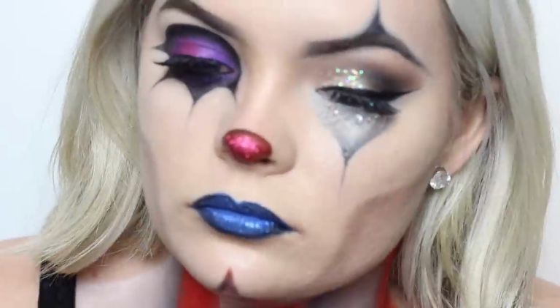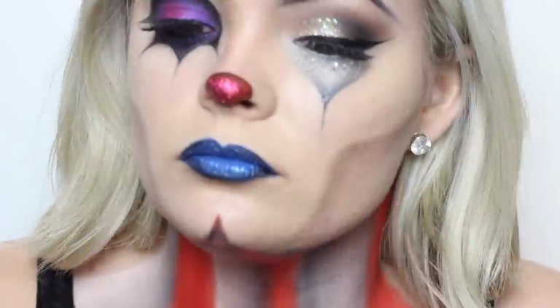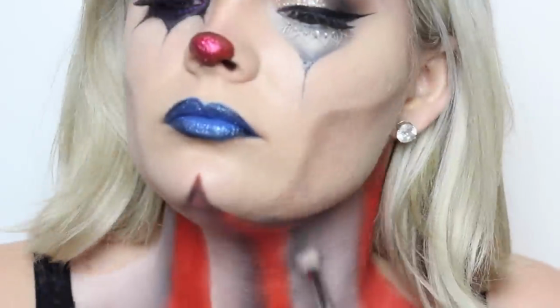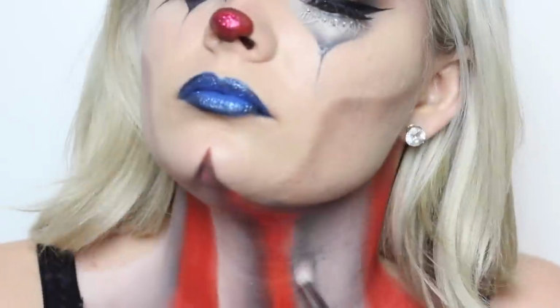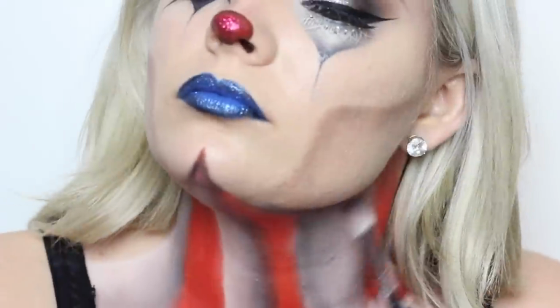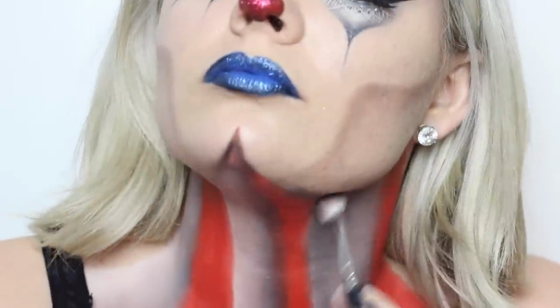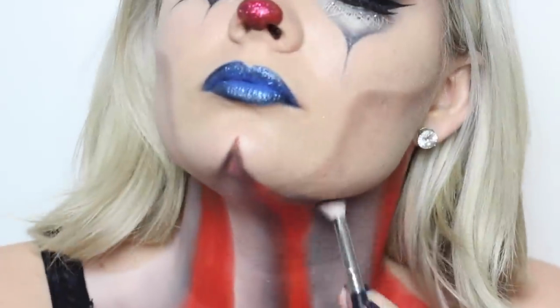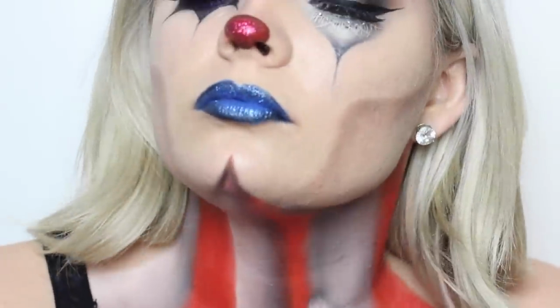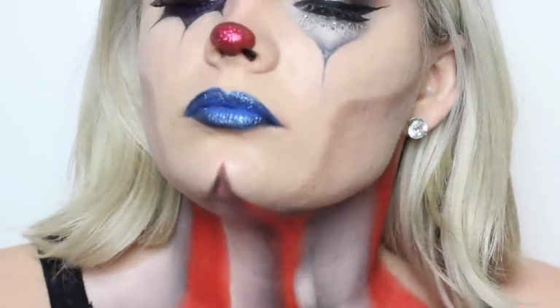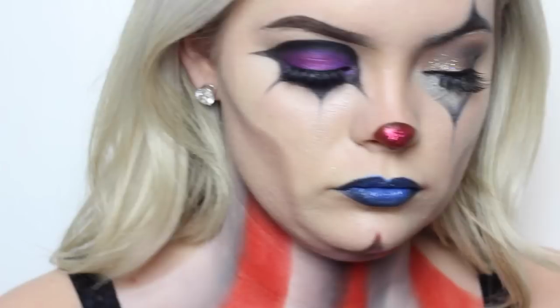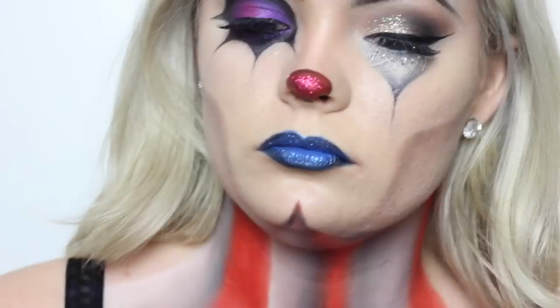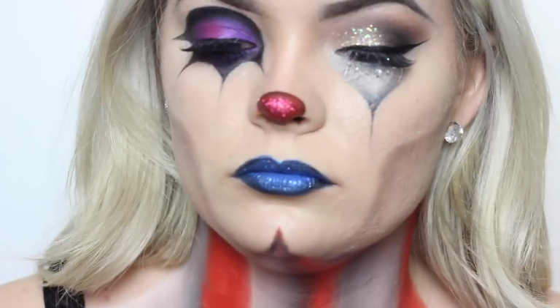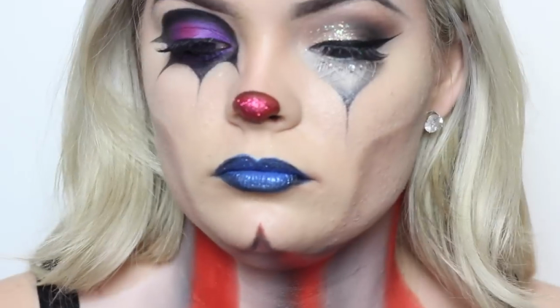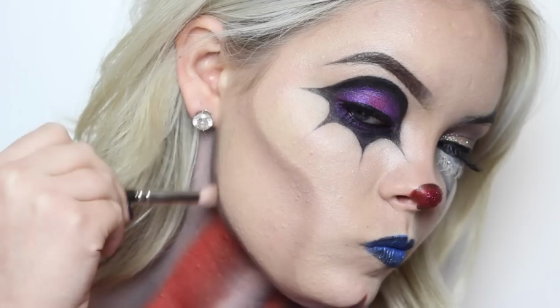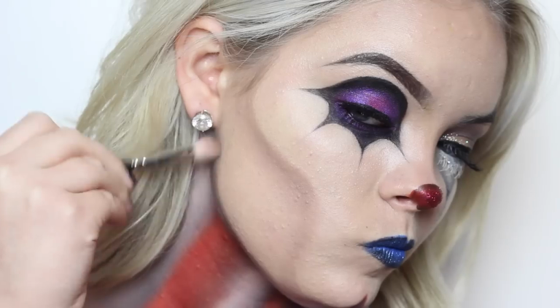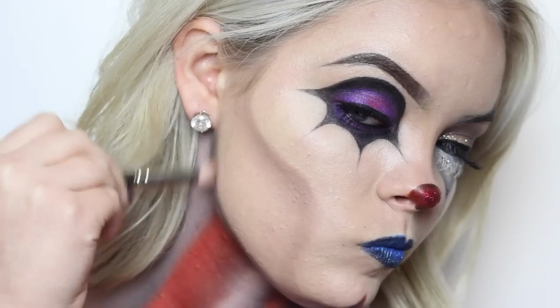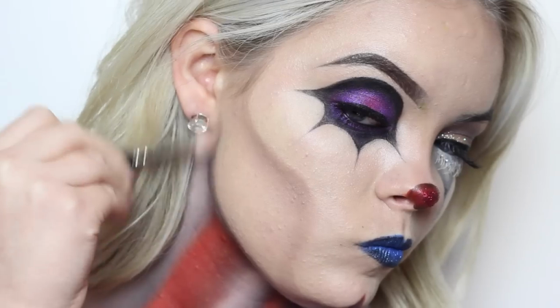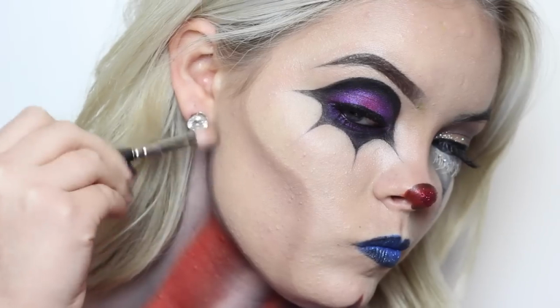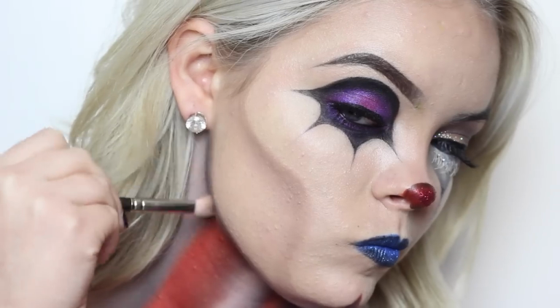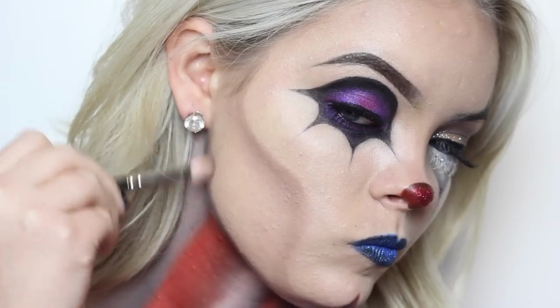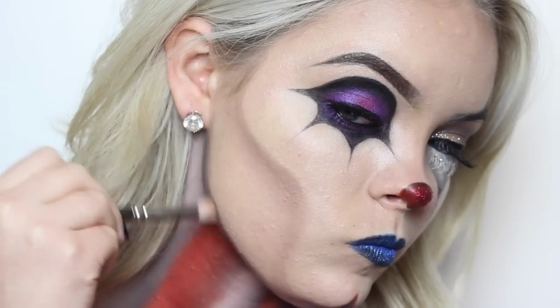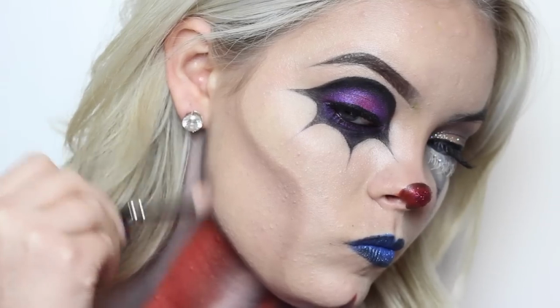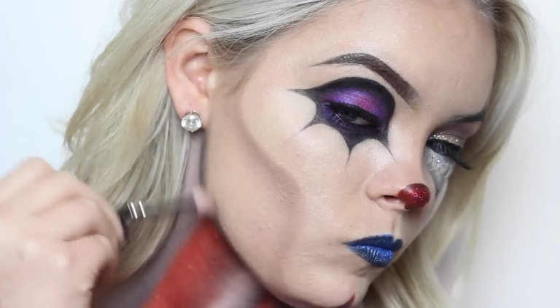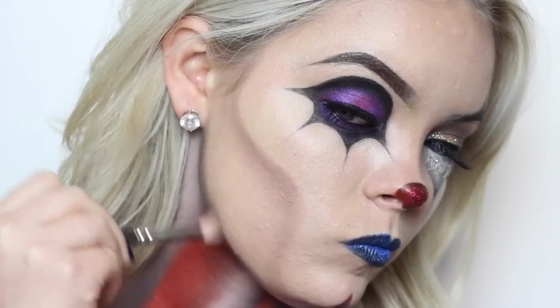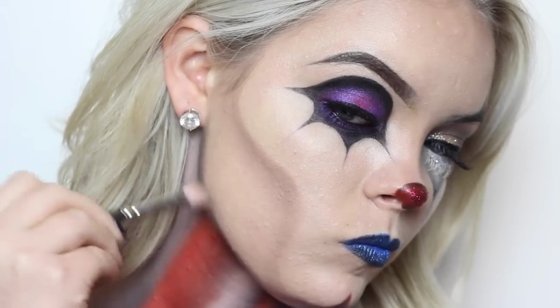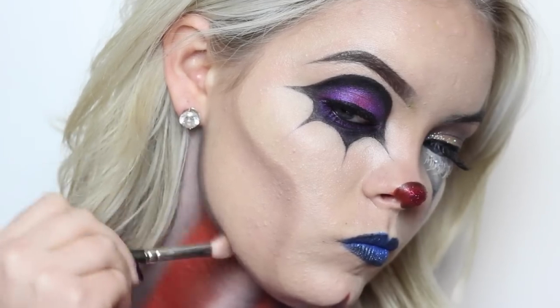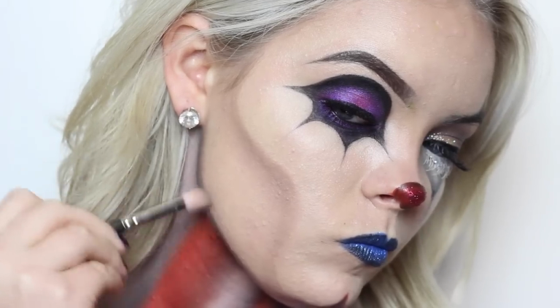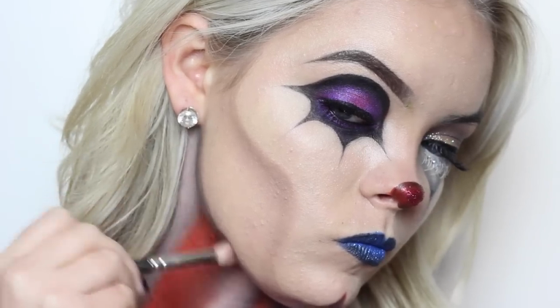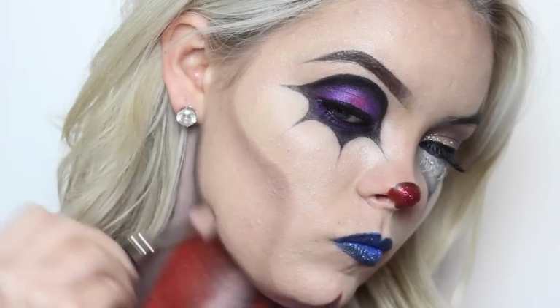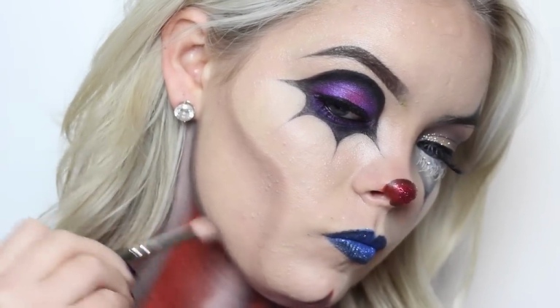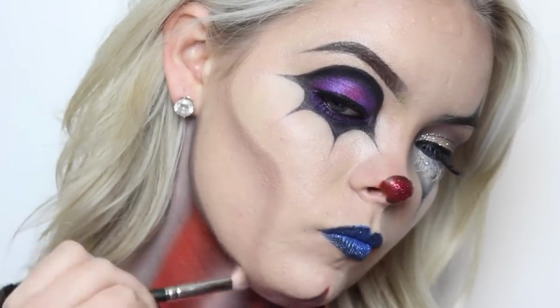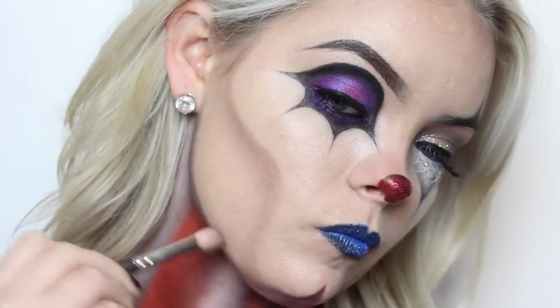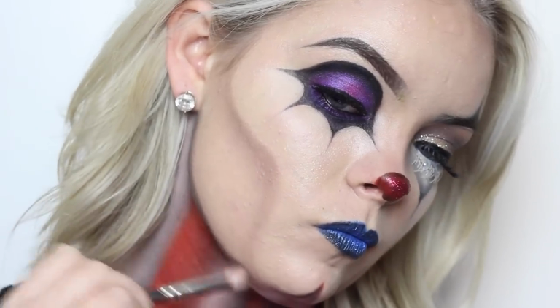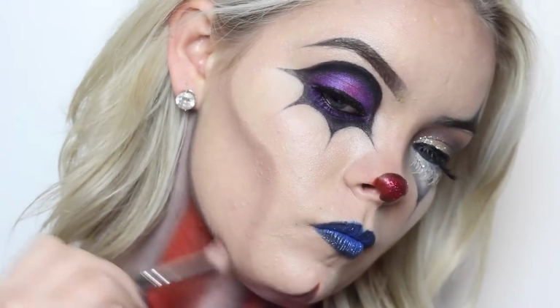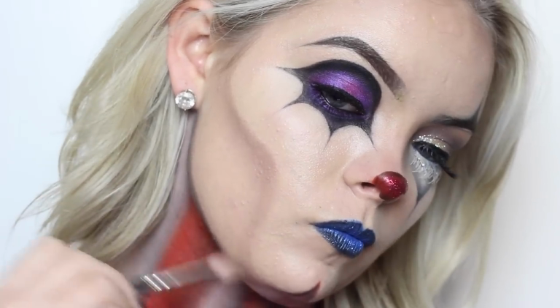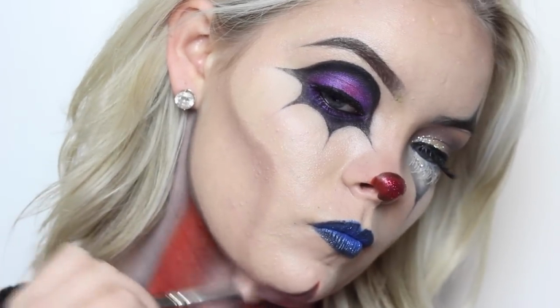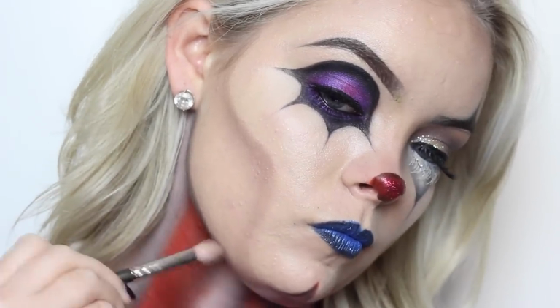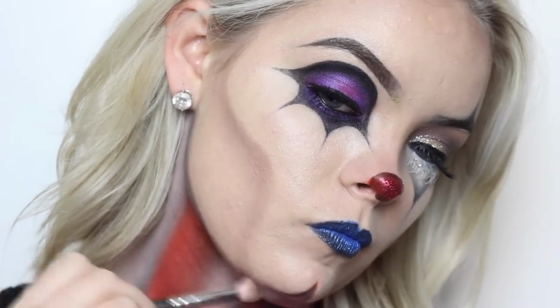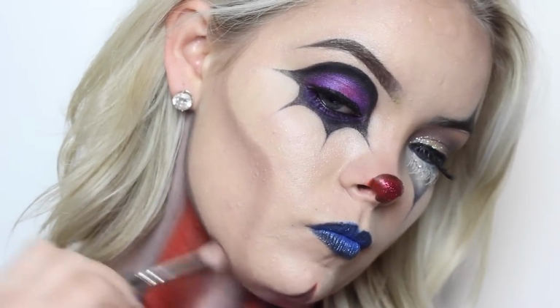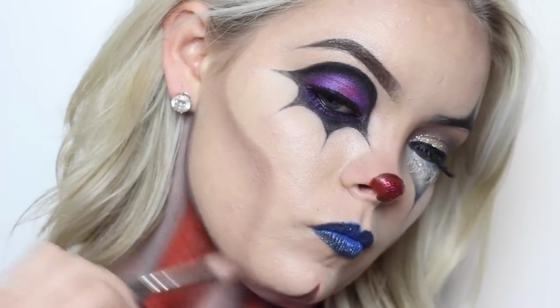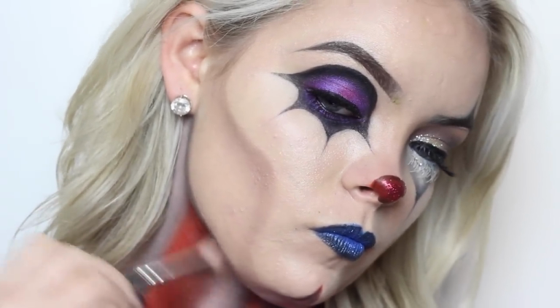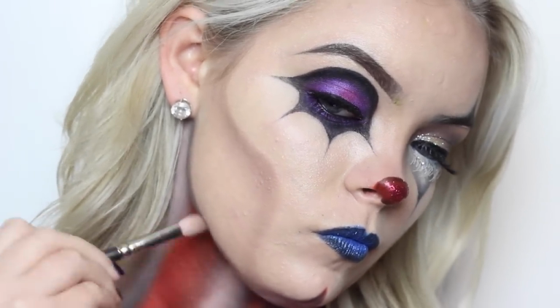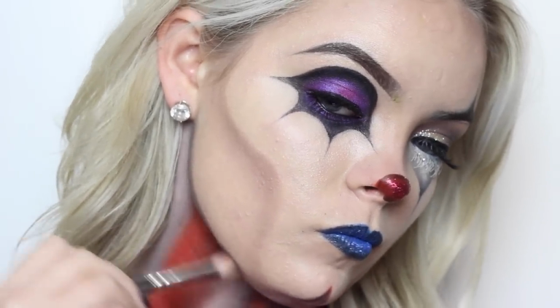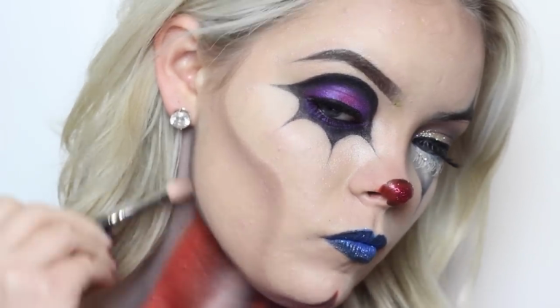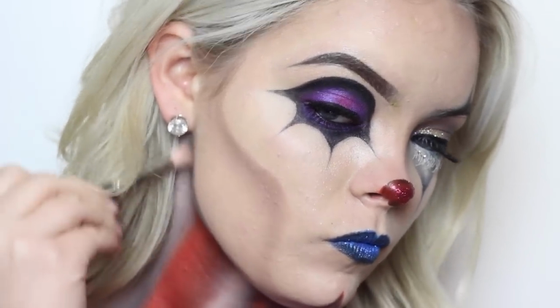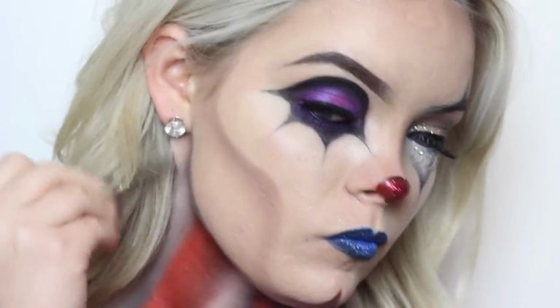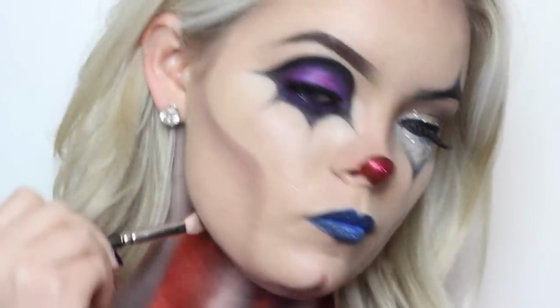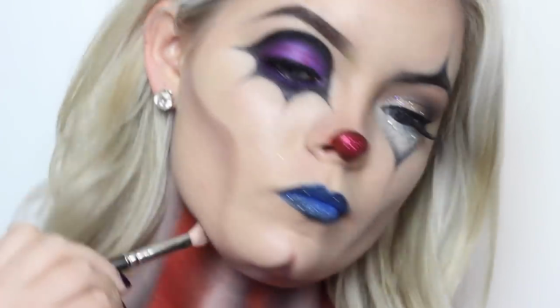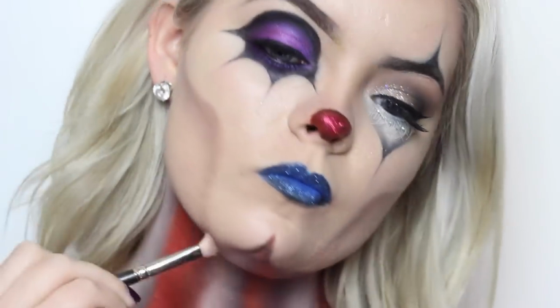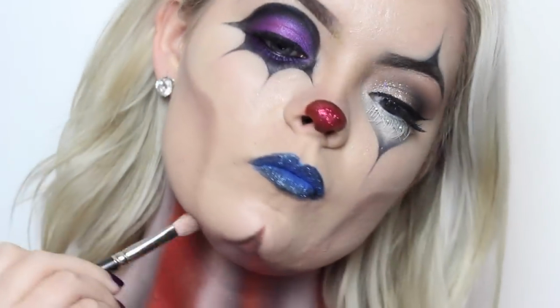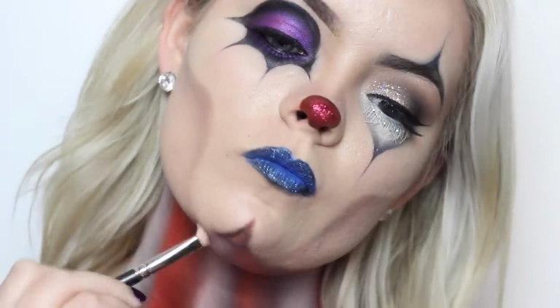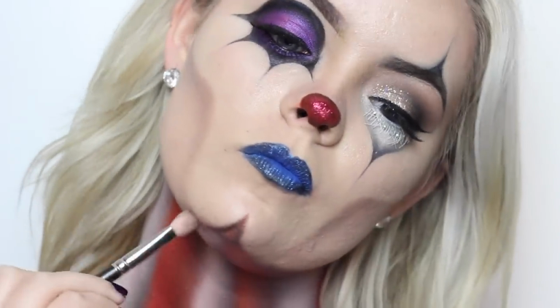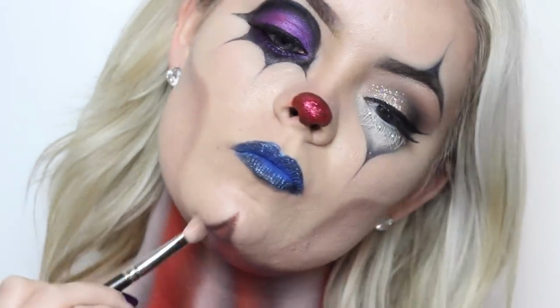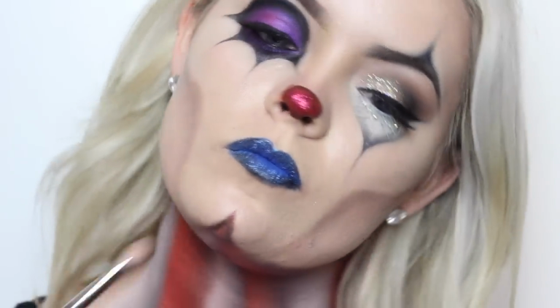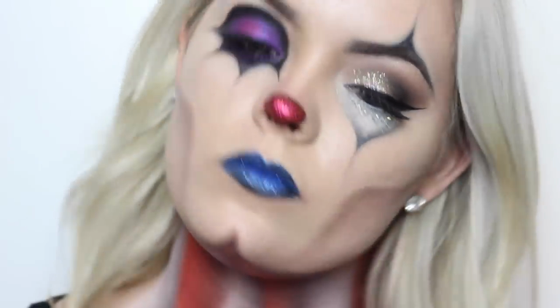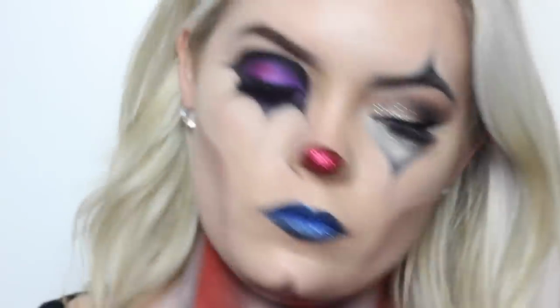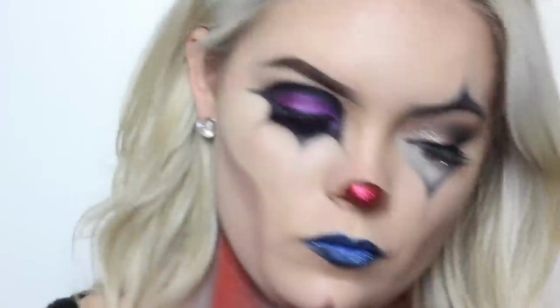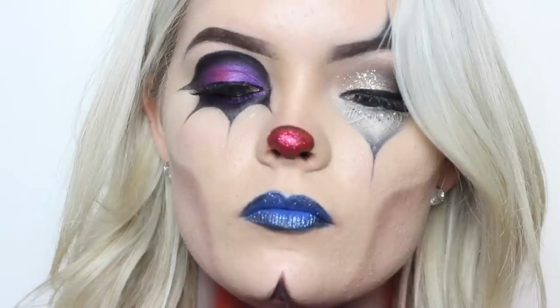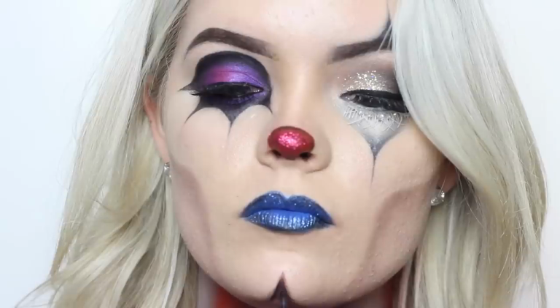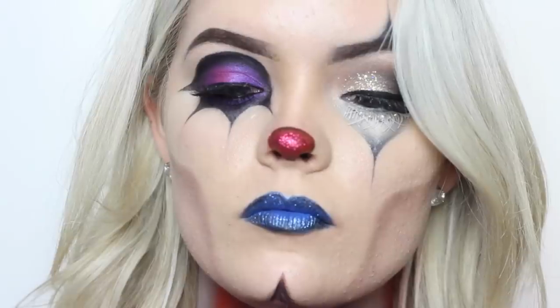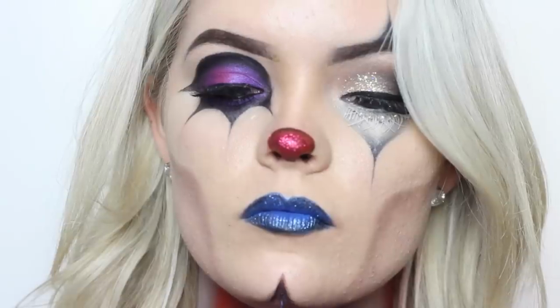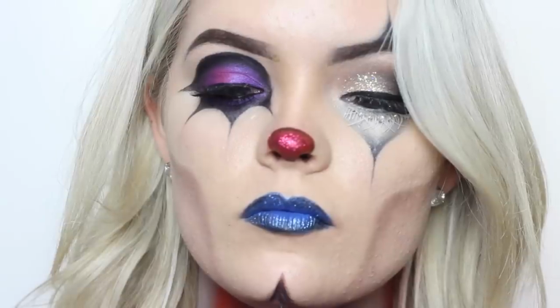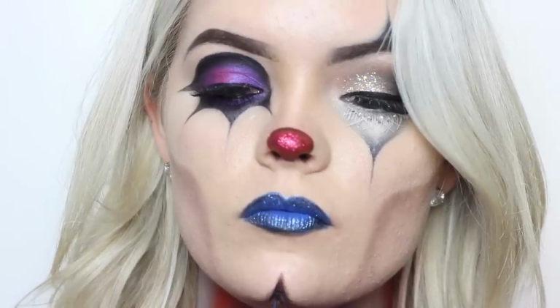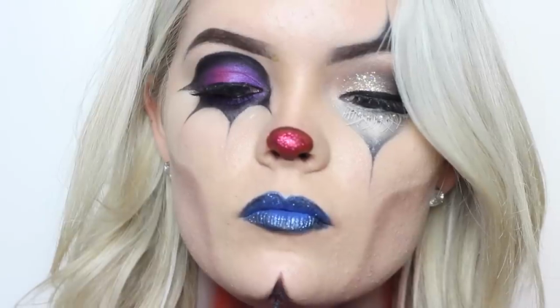Then around the jawline, take that Mocha color from Makeup Geek and blend it out so it goes from the black to the brown to your face color.